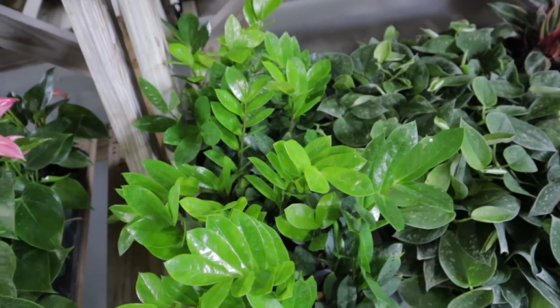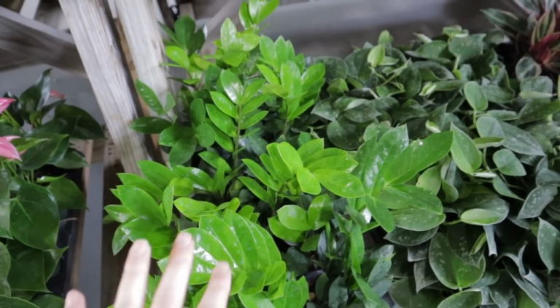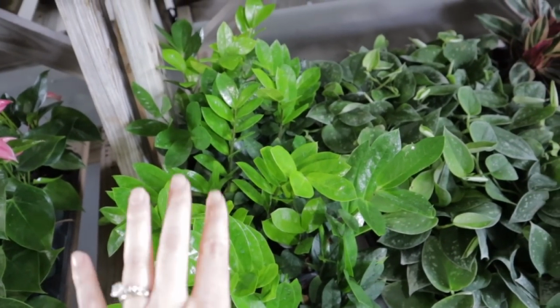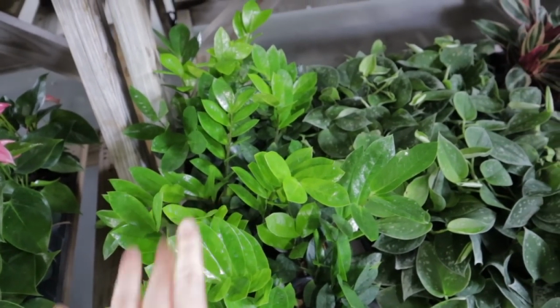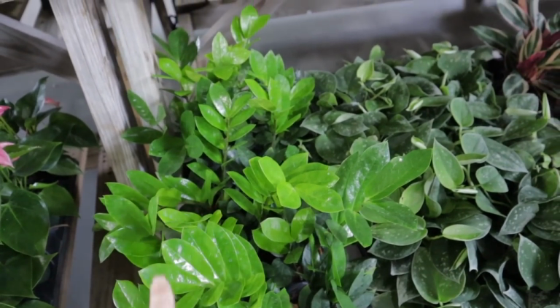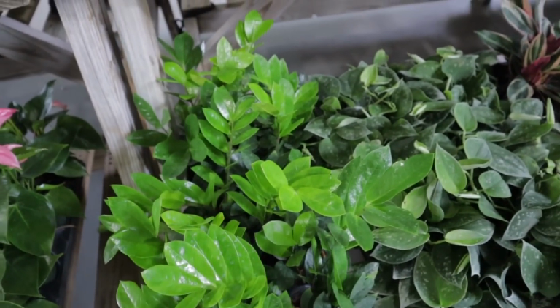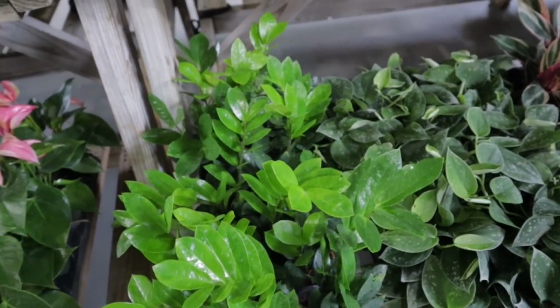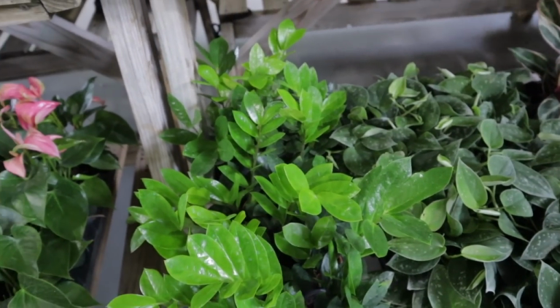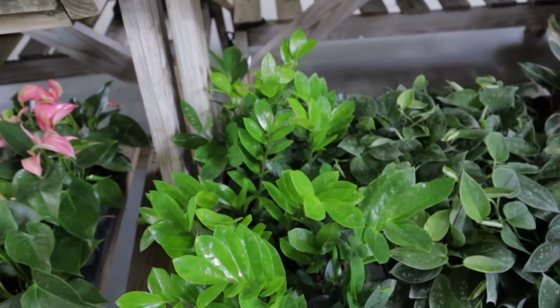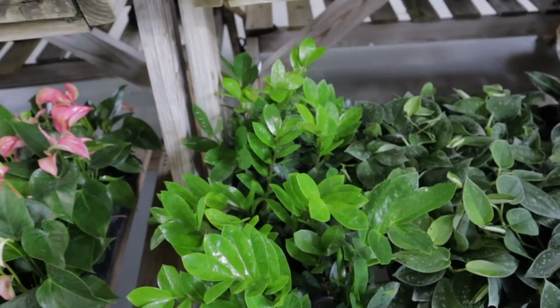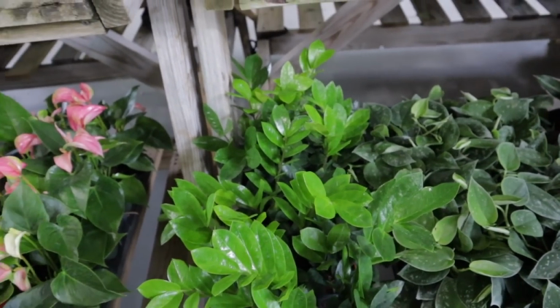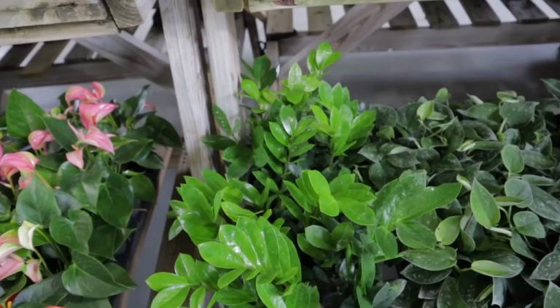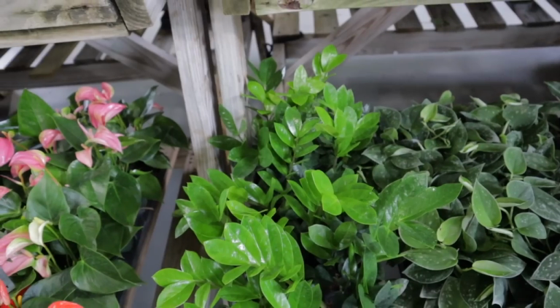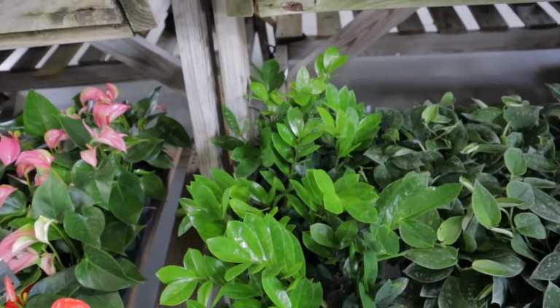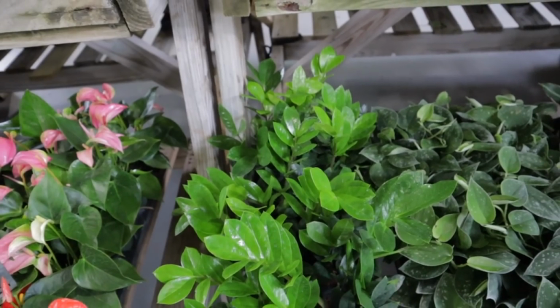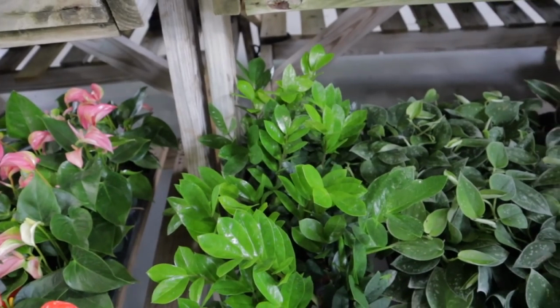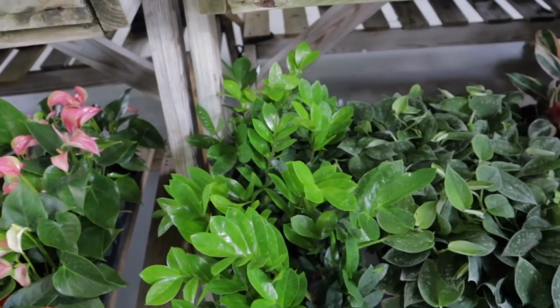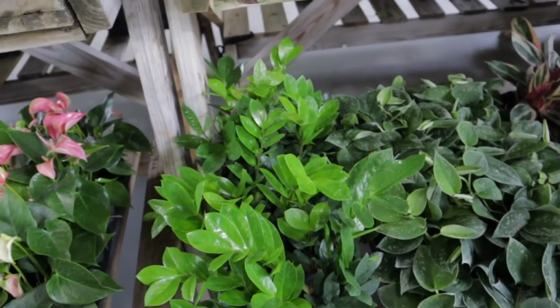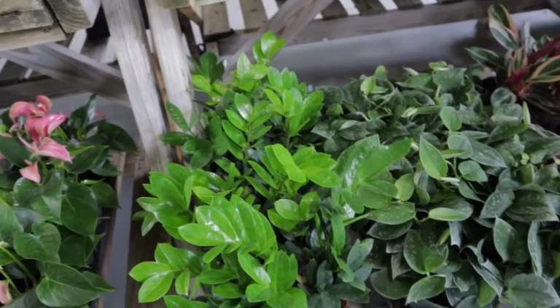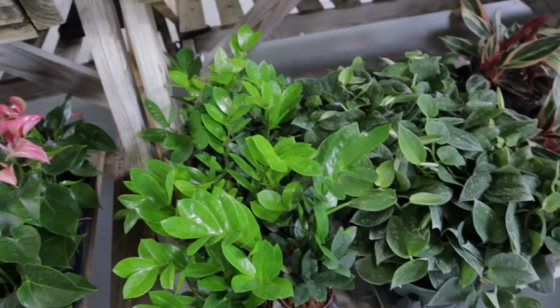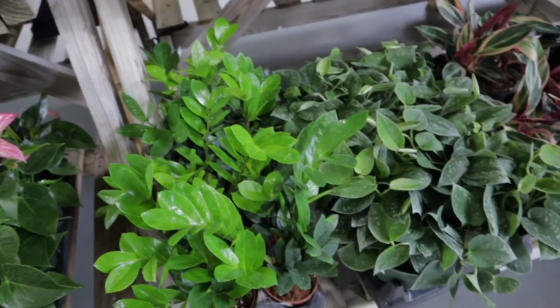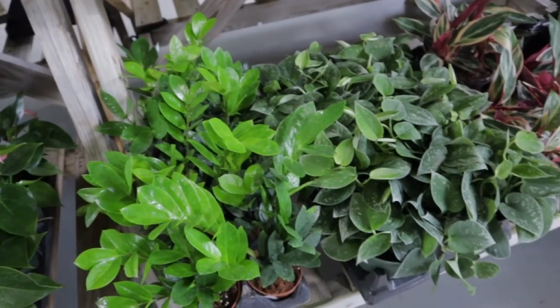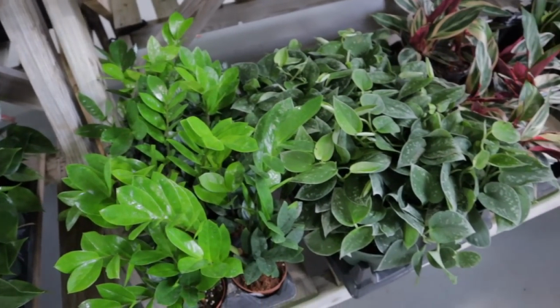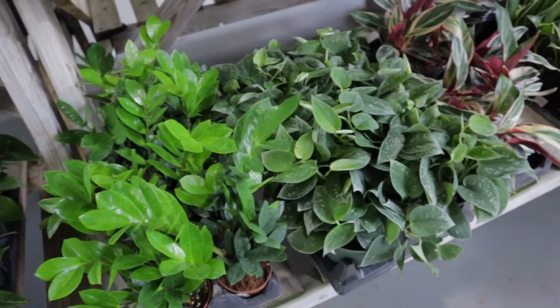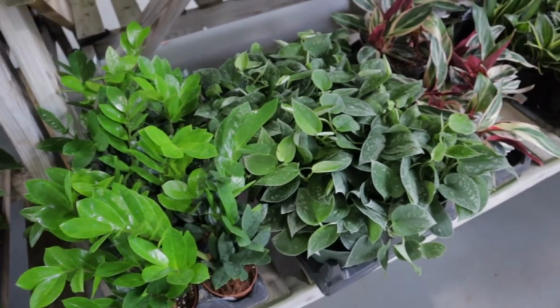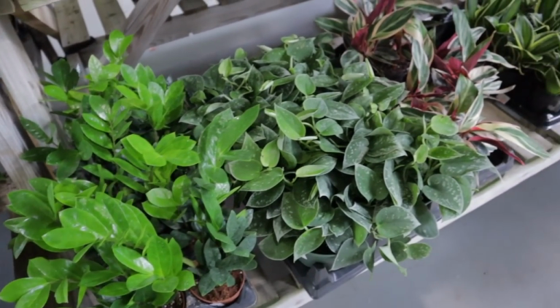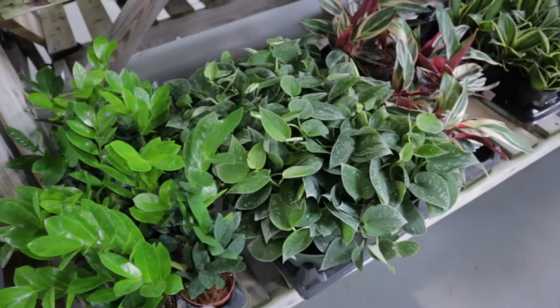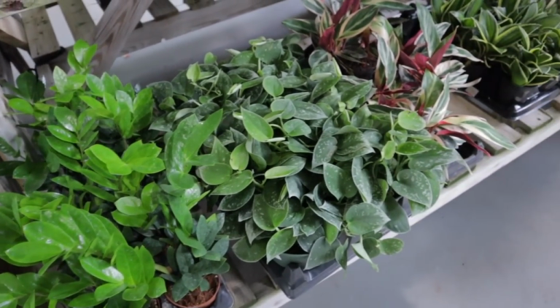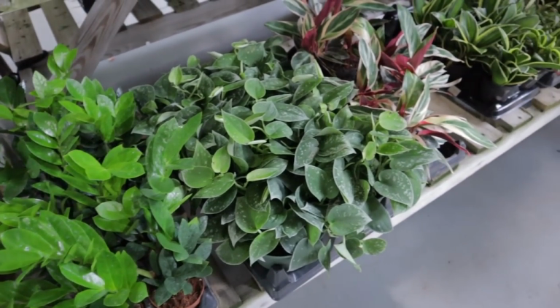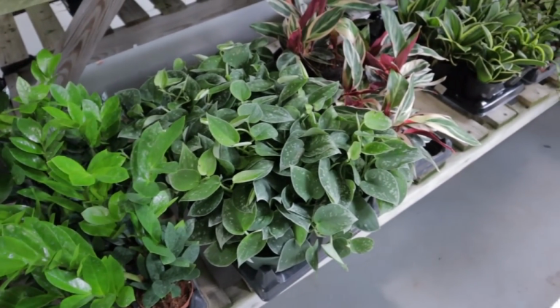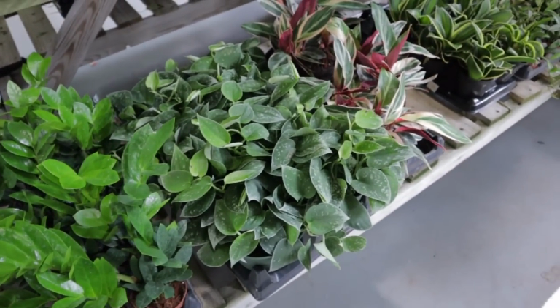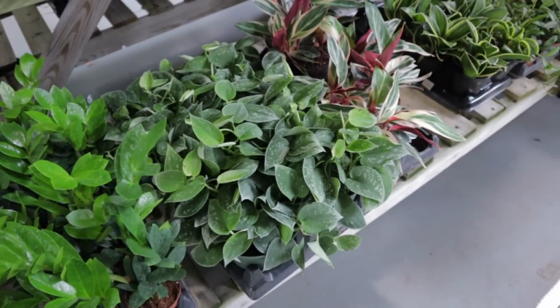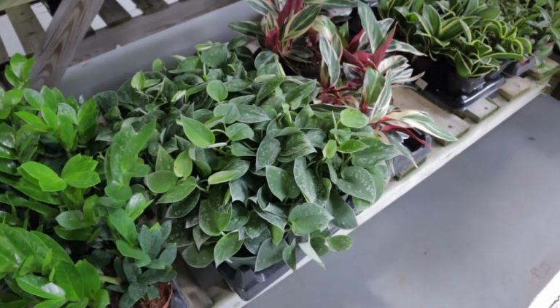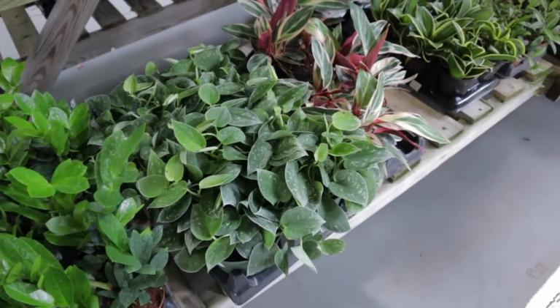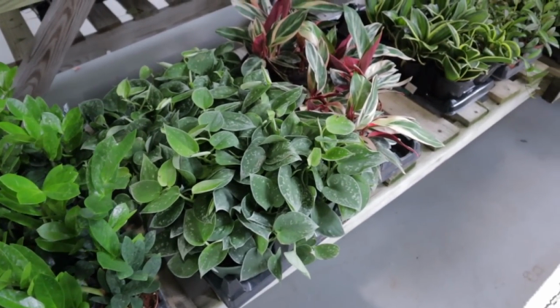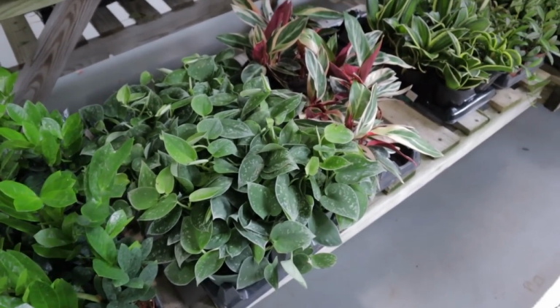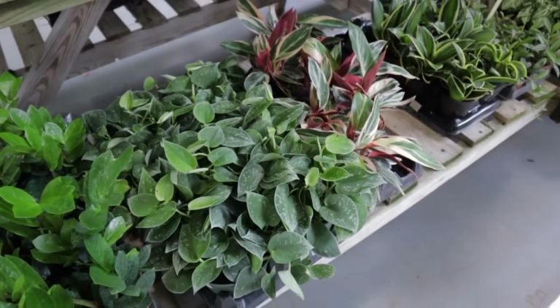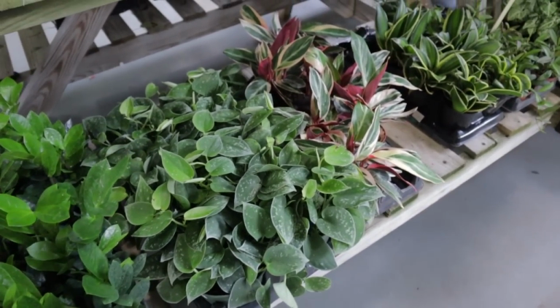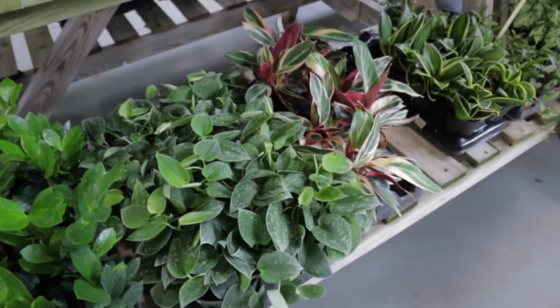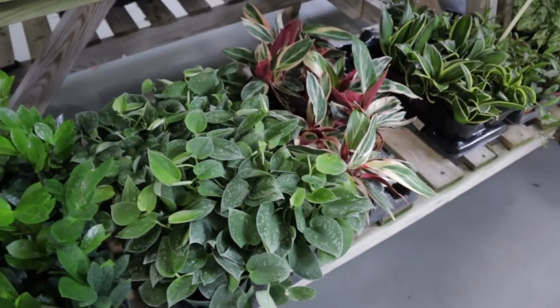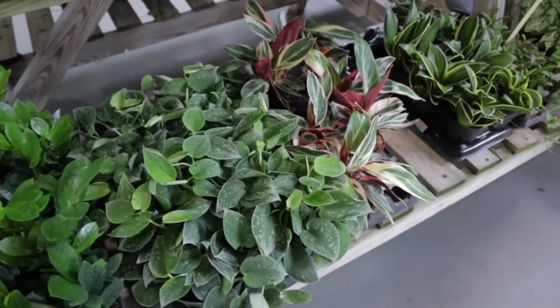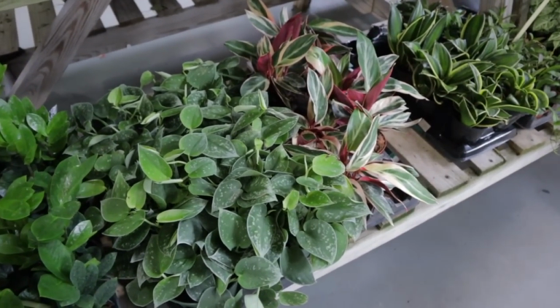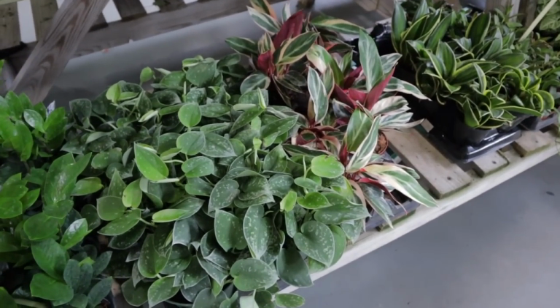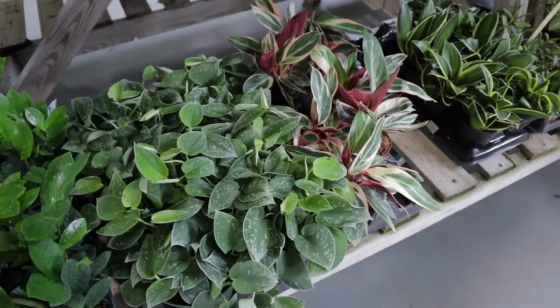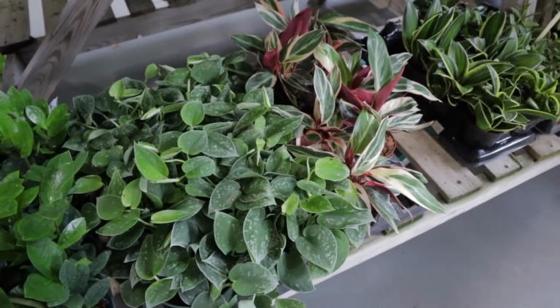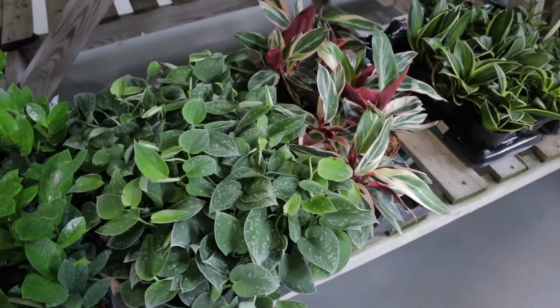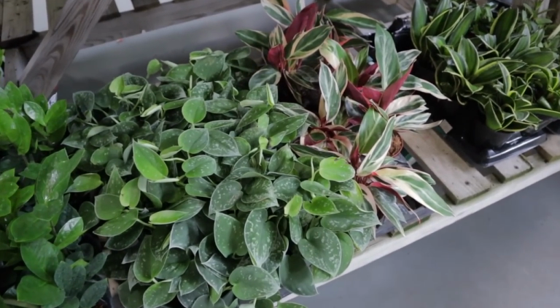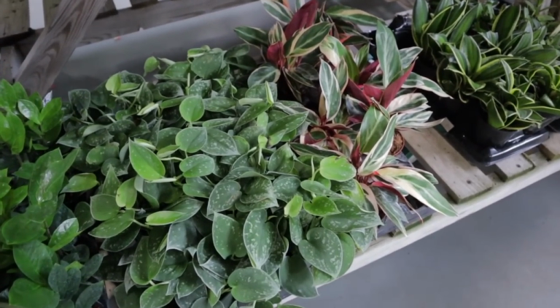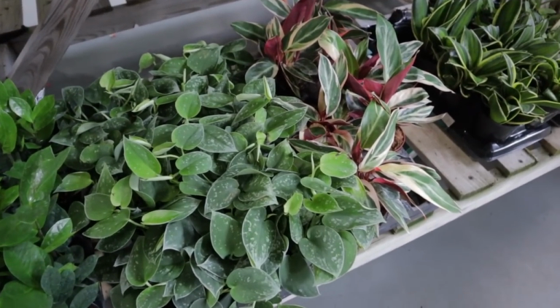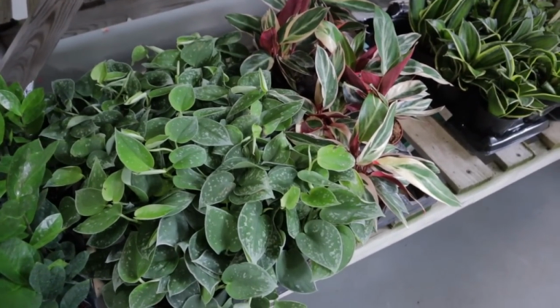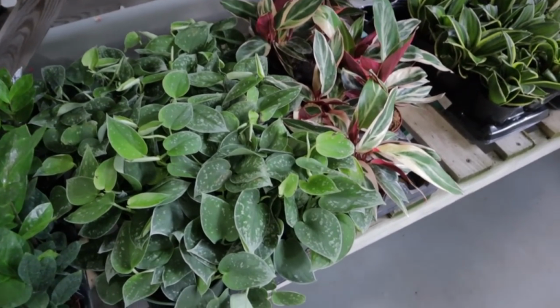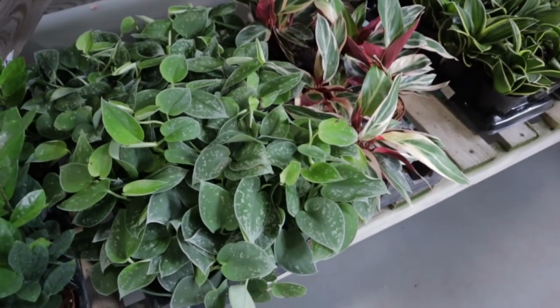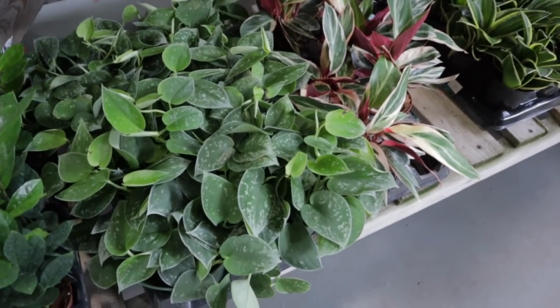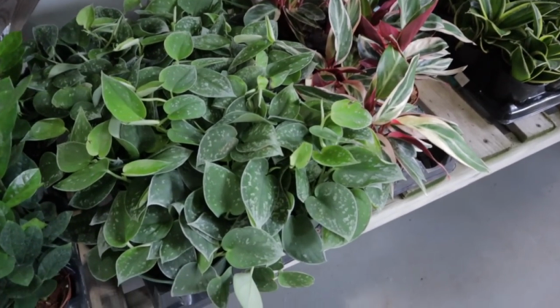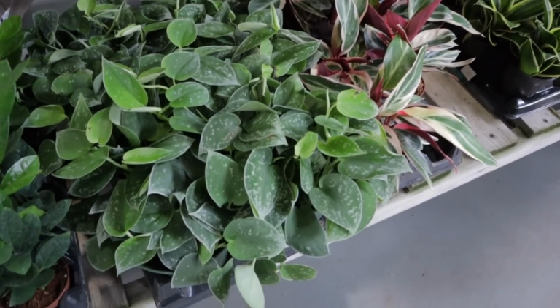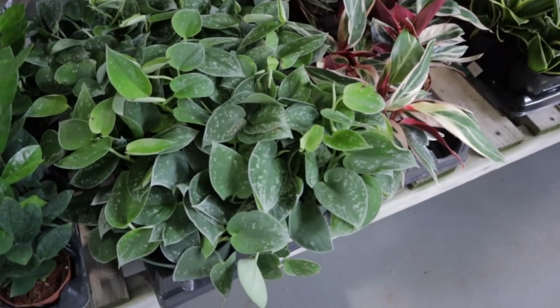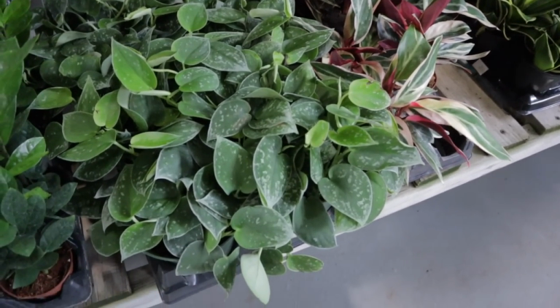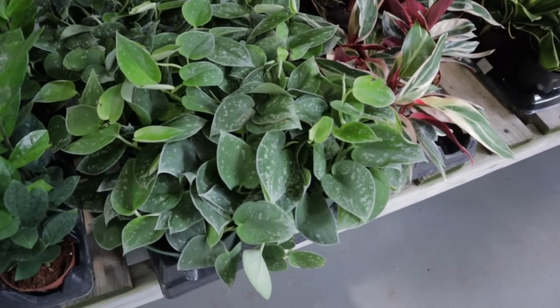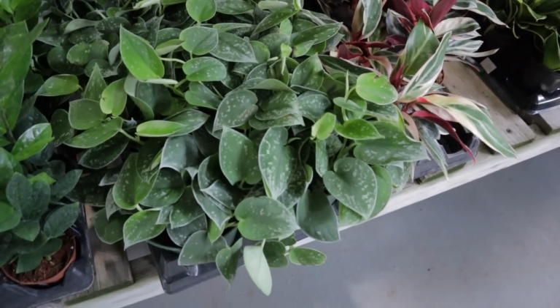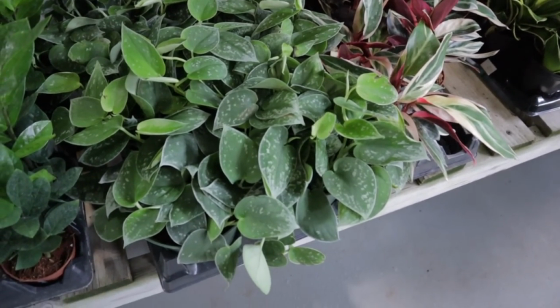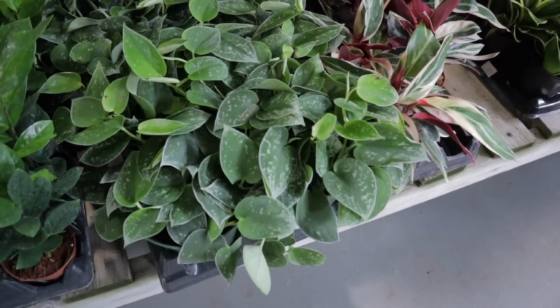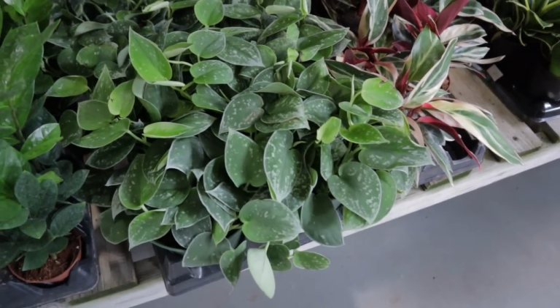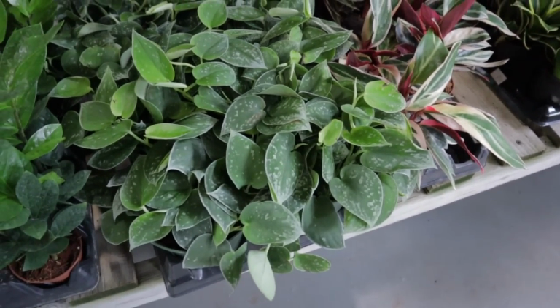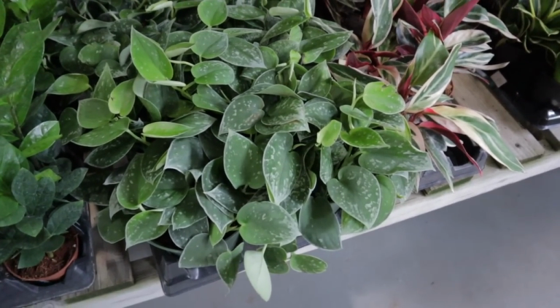I did find a variegated ZZ plant one time — not here, but here I did find a variegated aluminum plant for four bucks. Best deal ever.